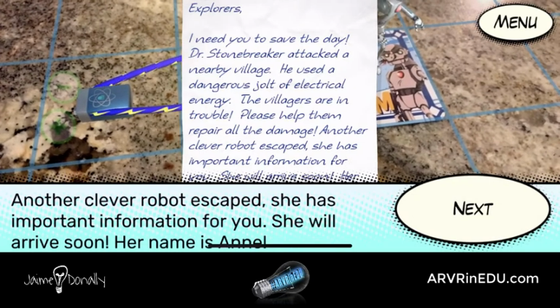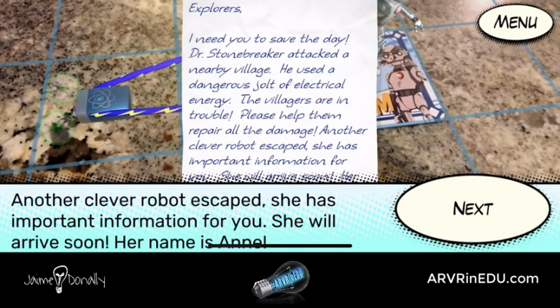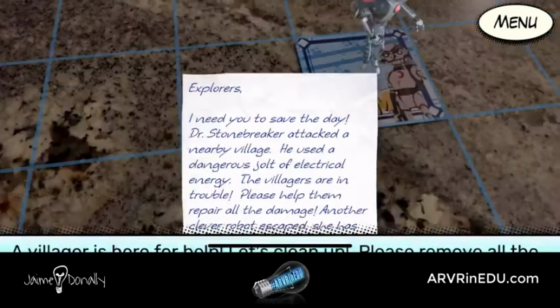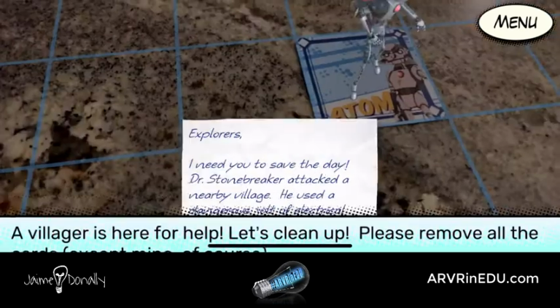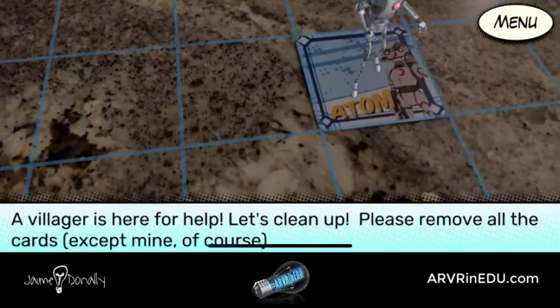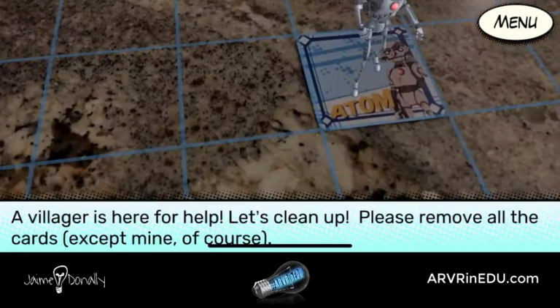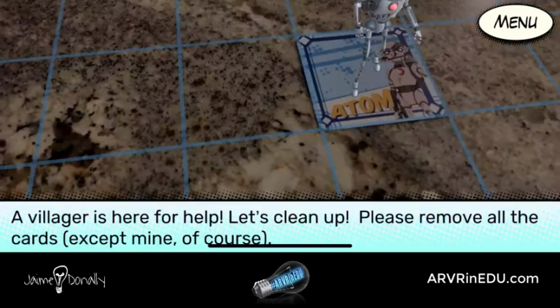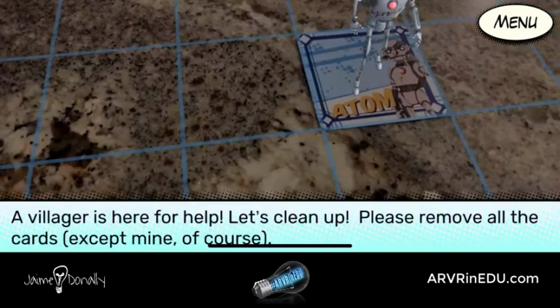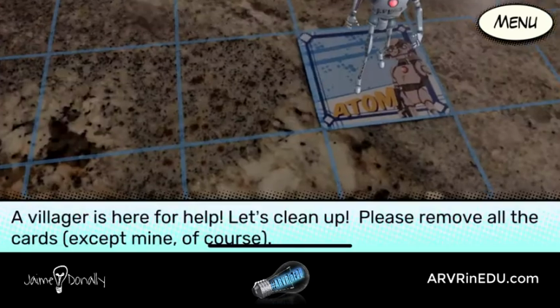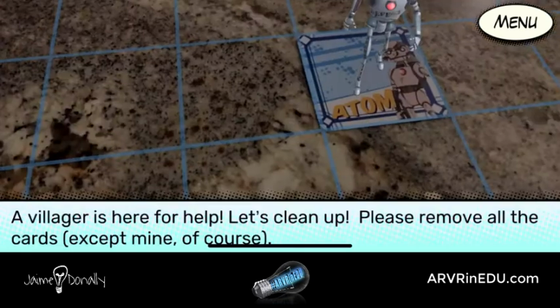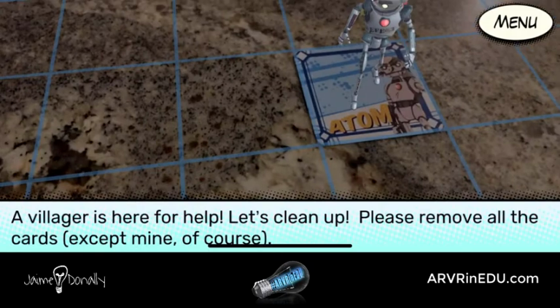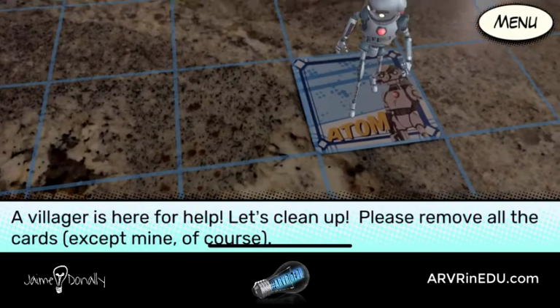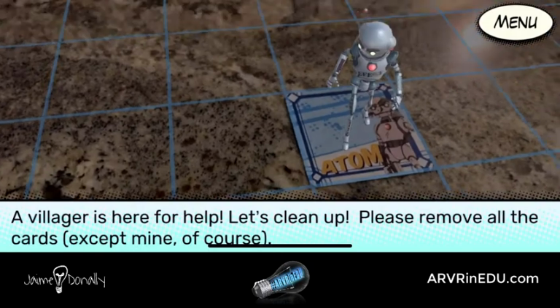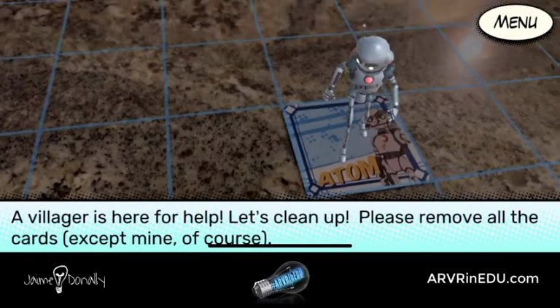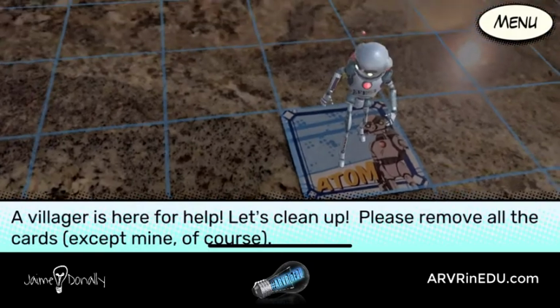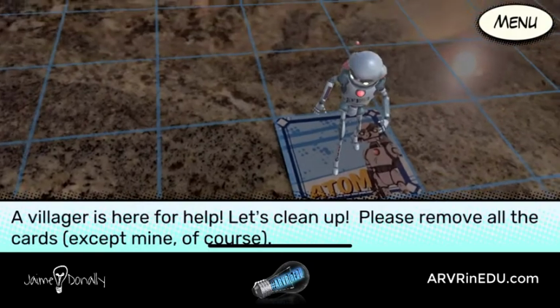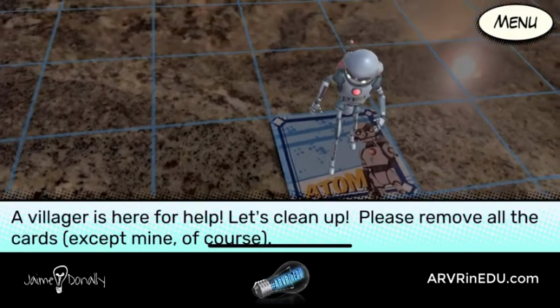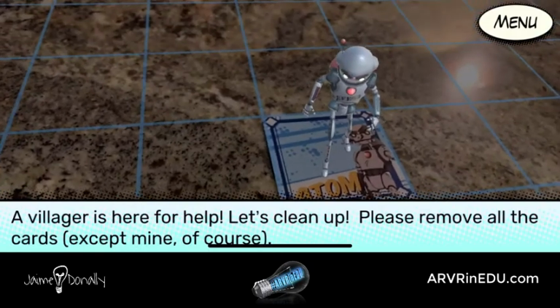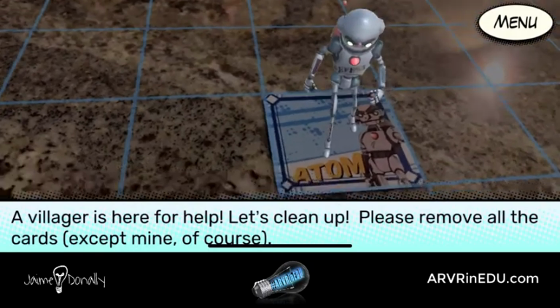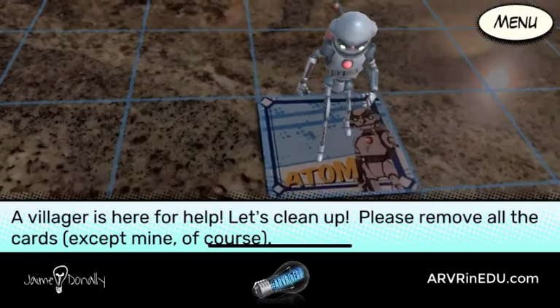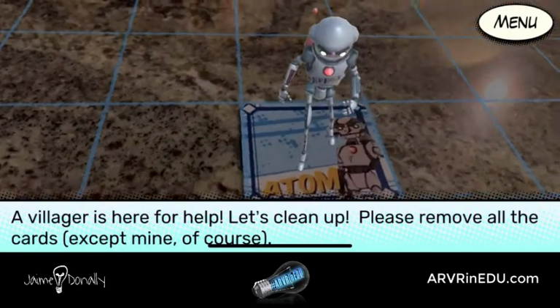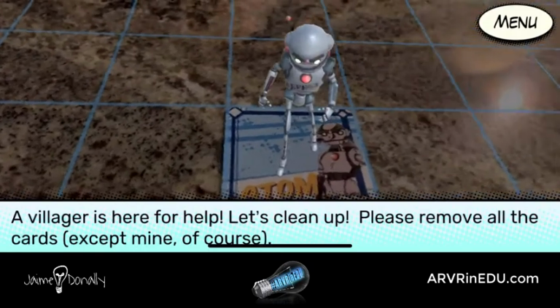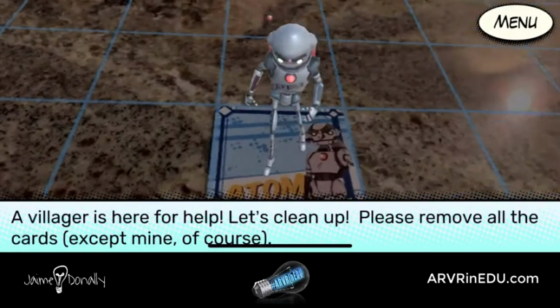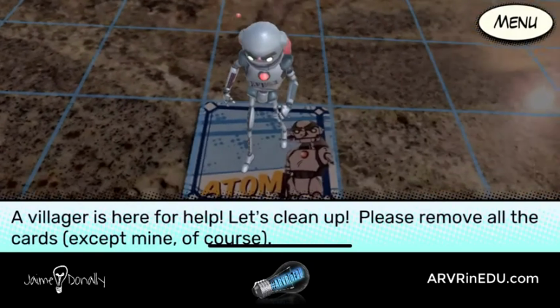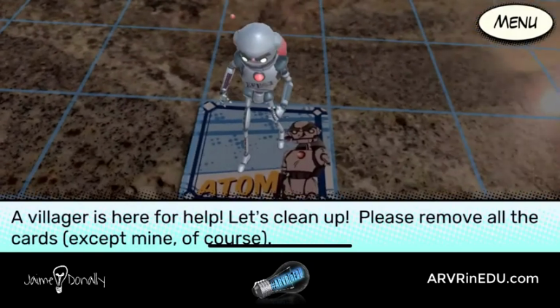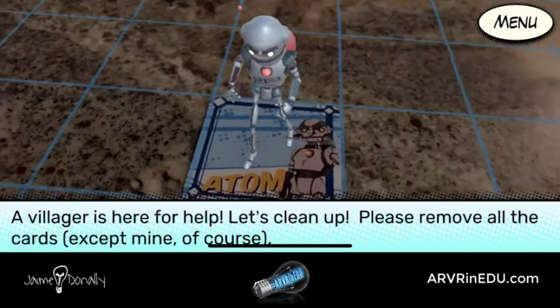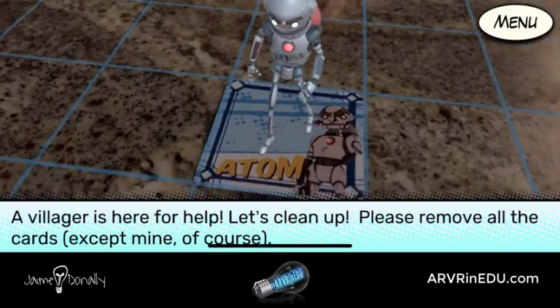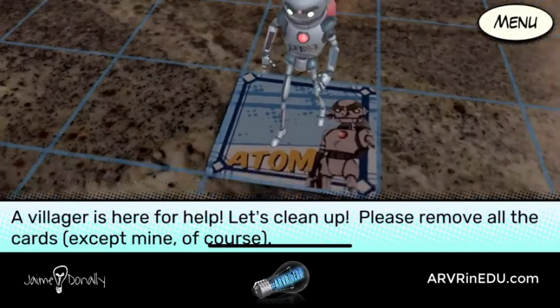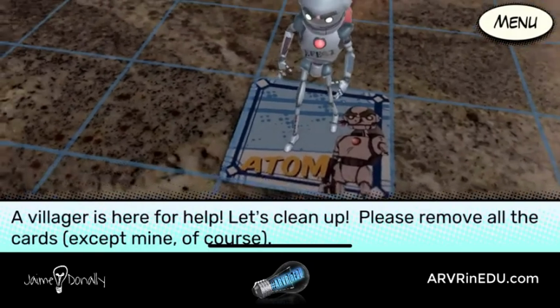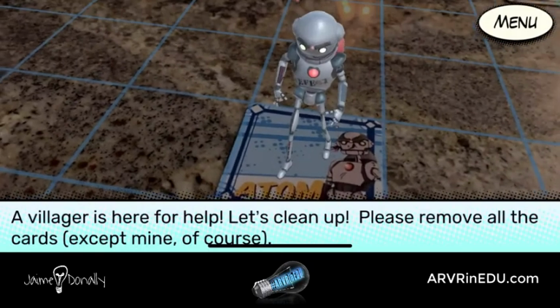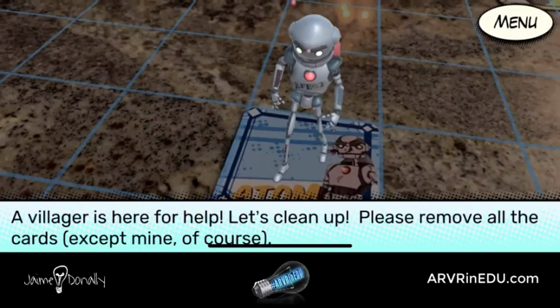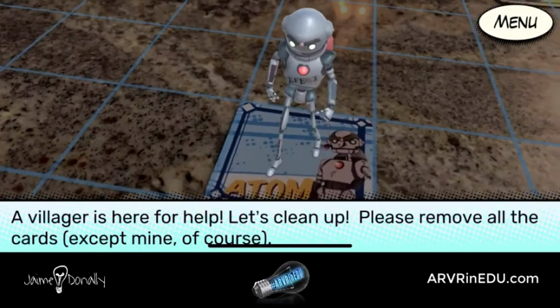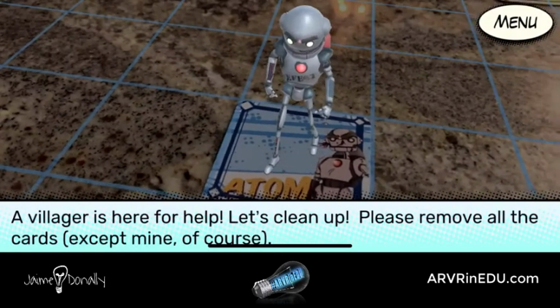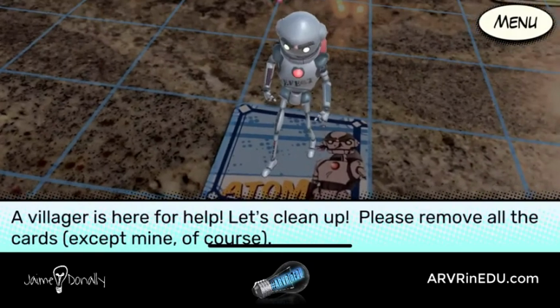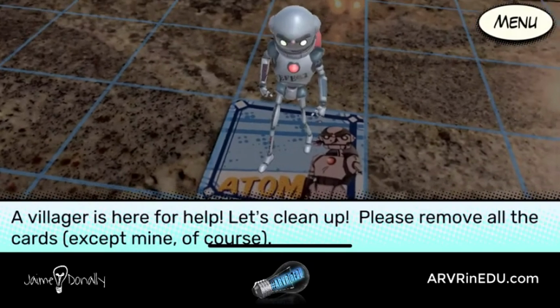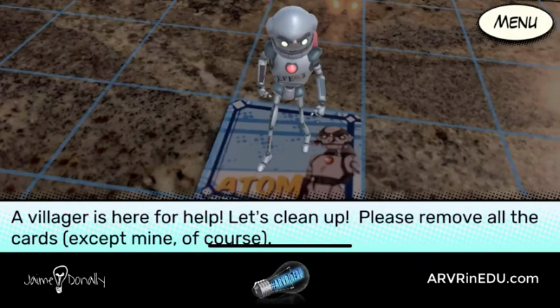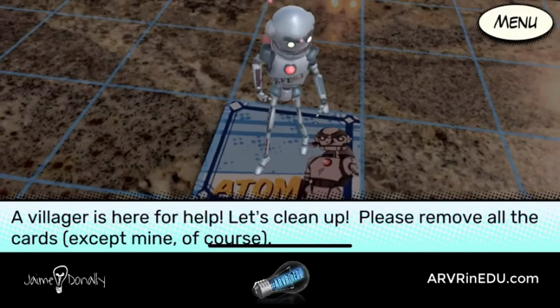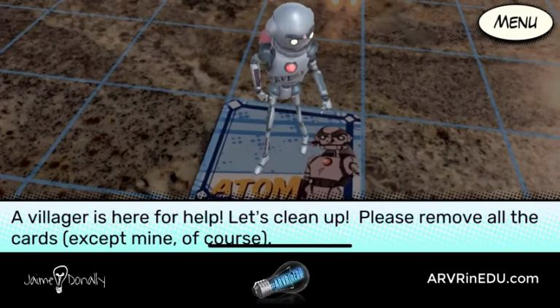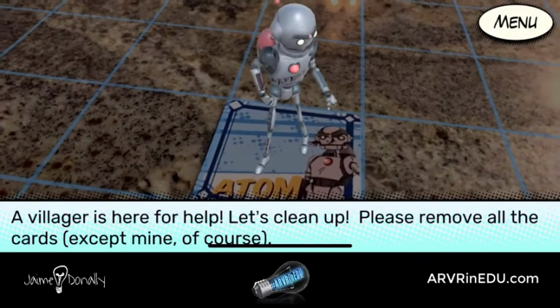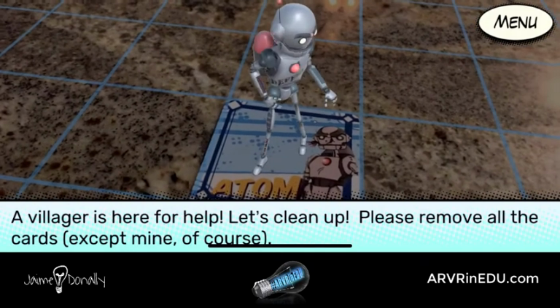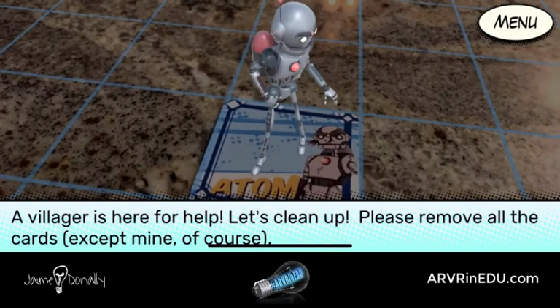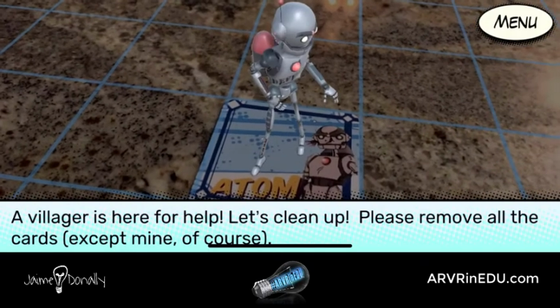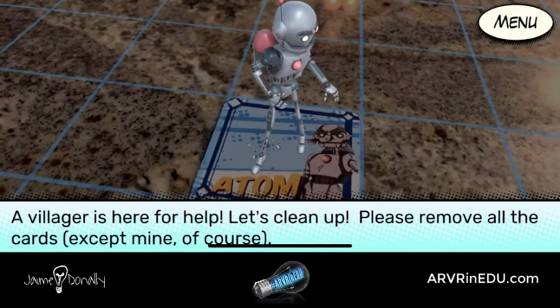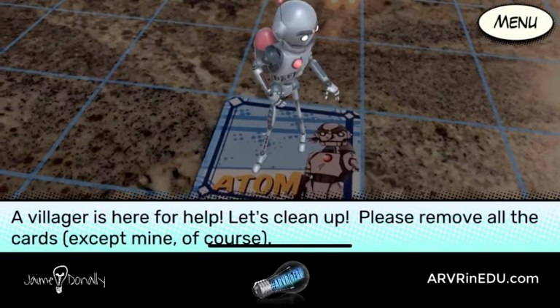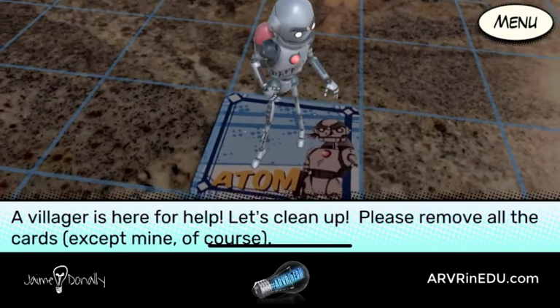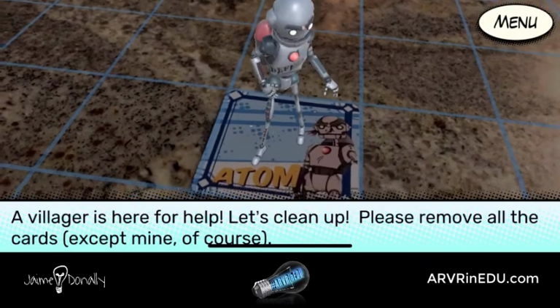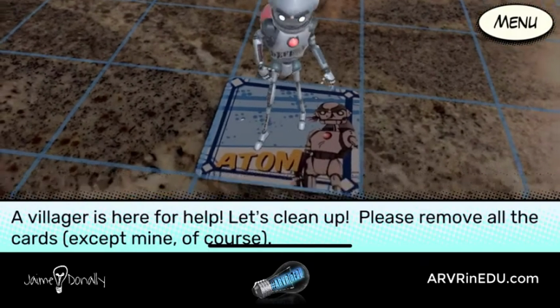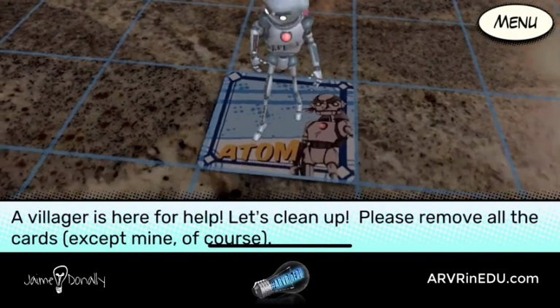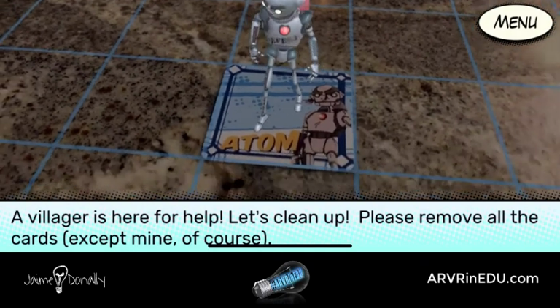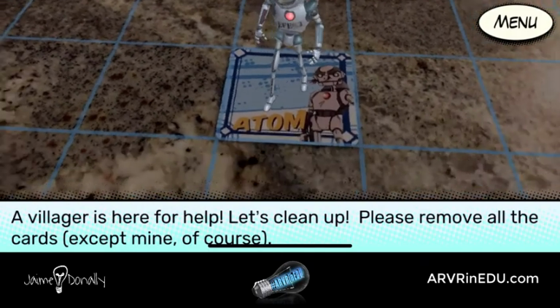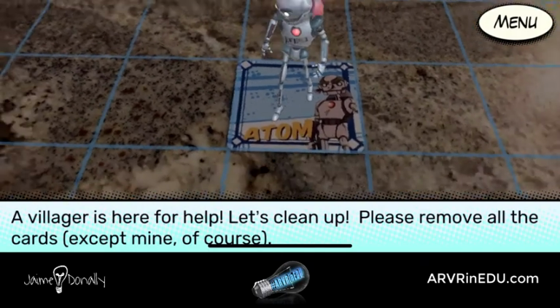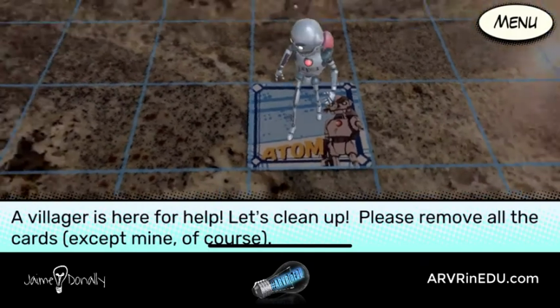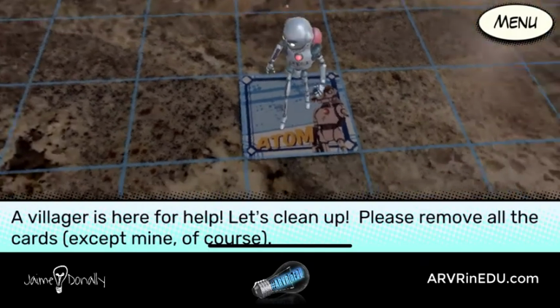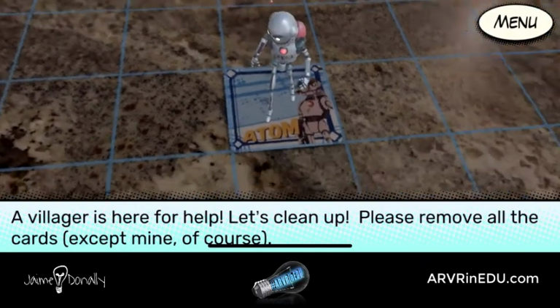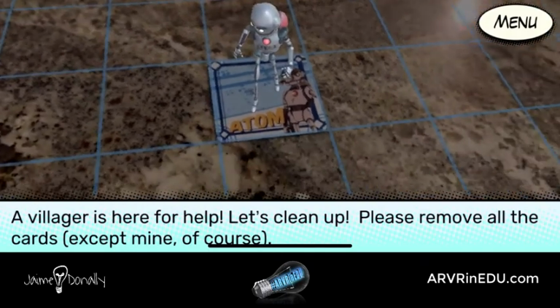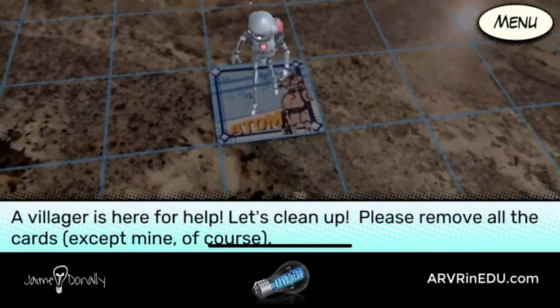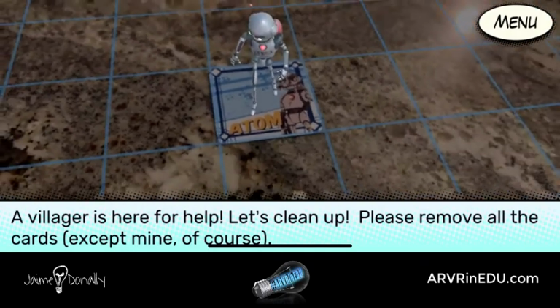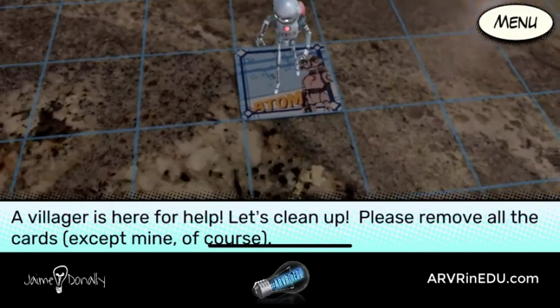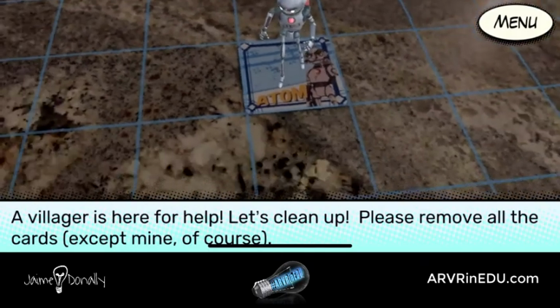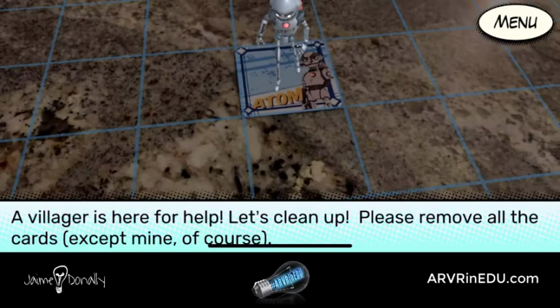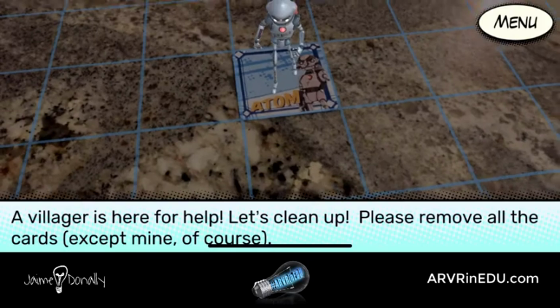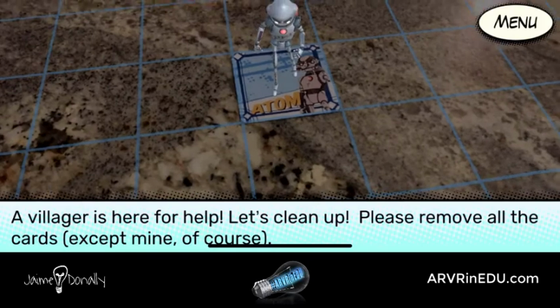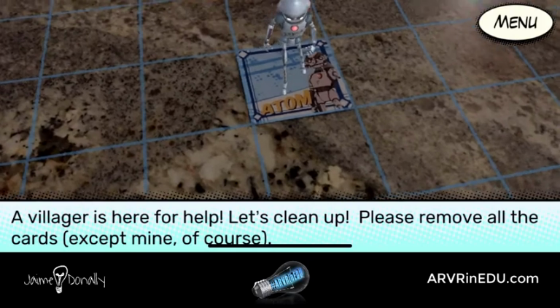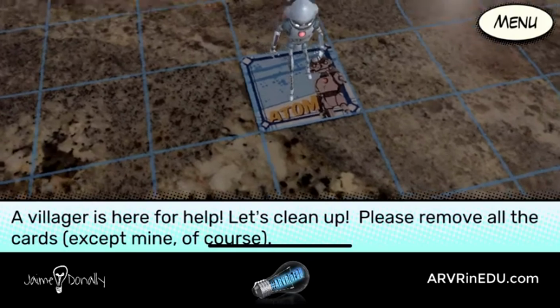A villager is here for help! Let's clean up! Please remove all the cards, except mine of course.